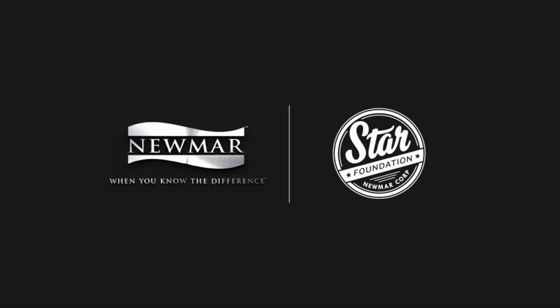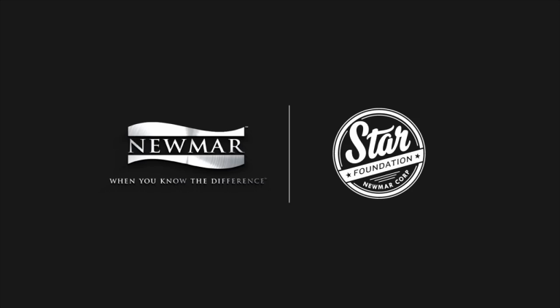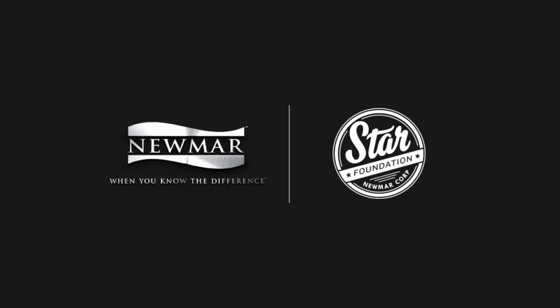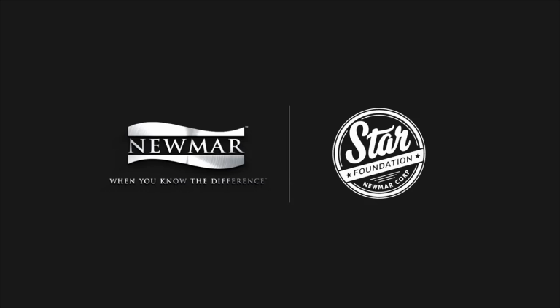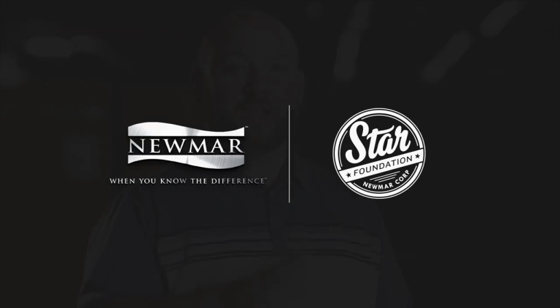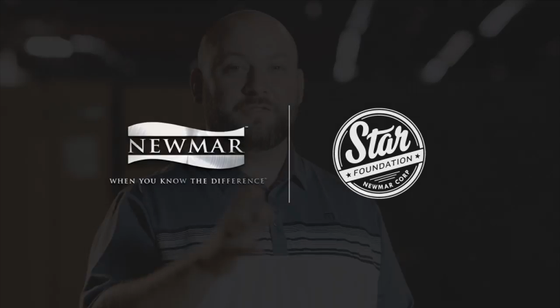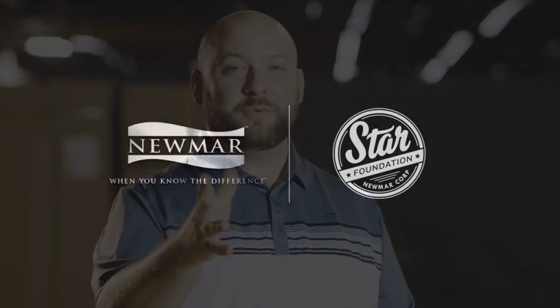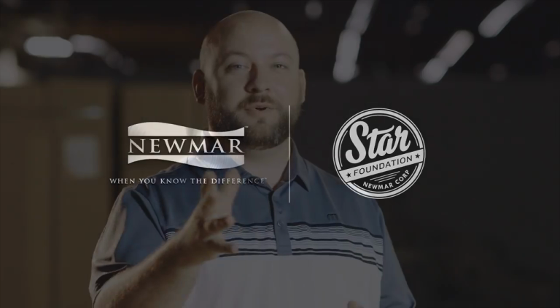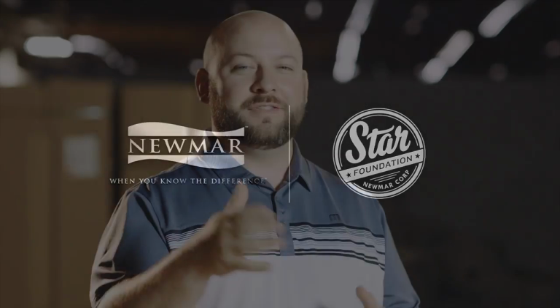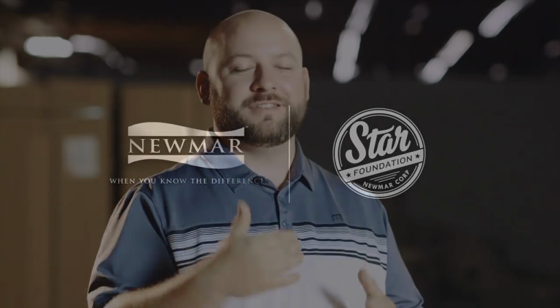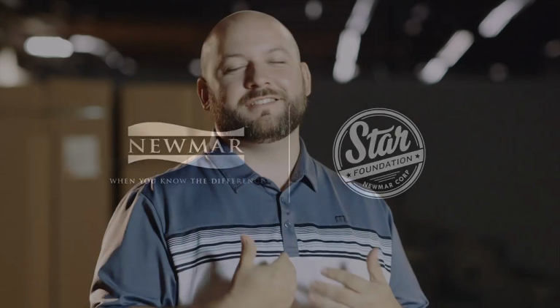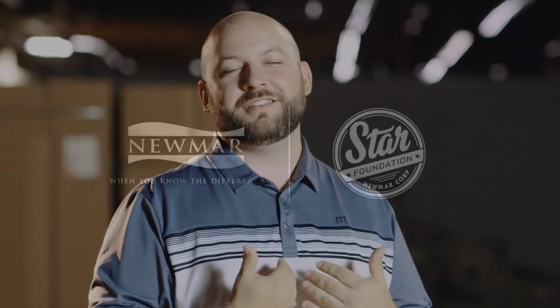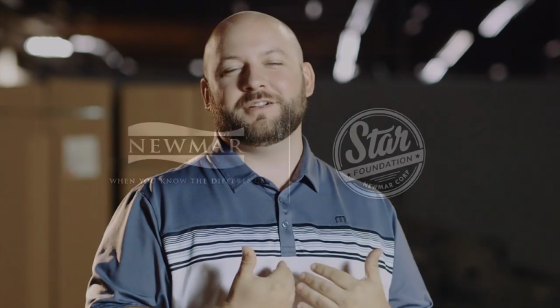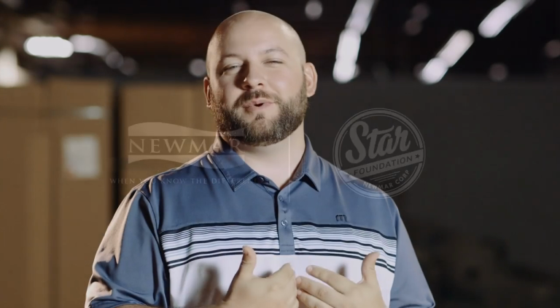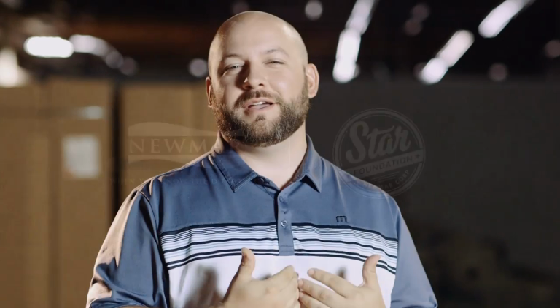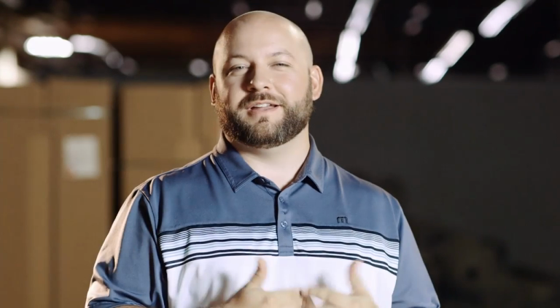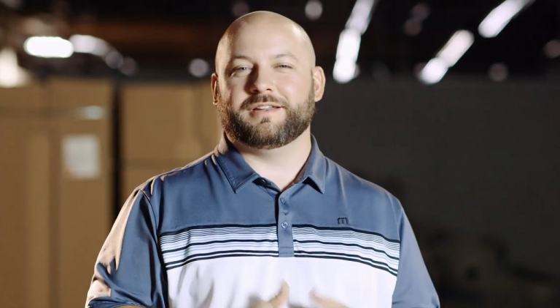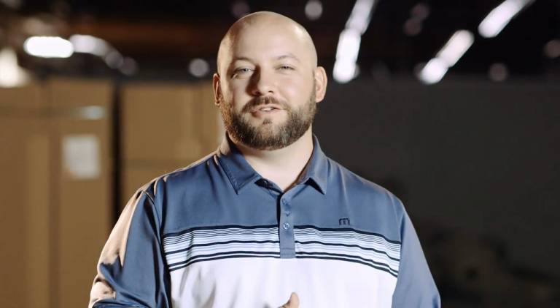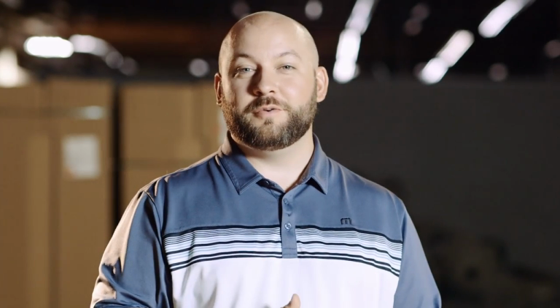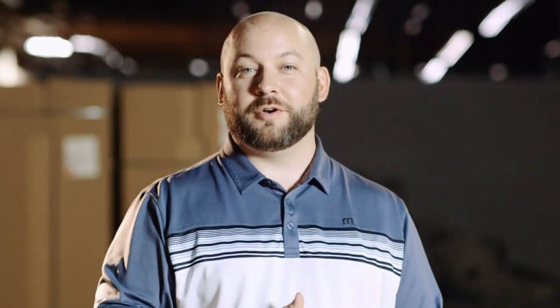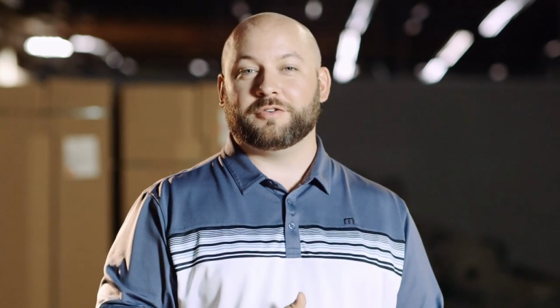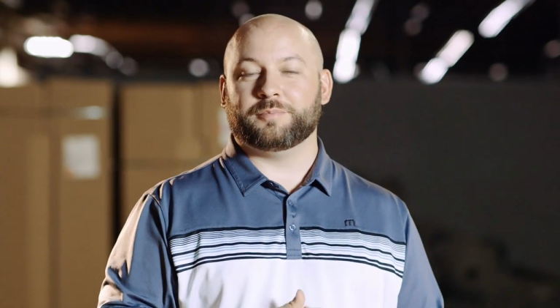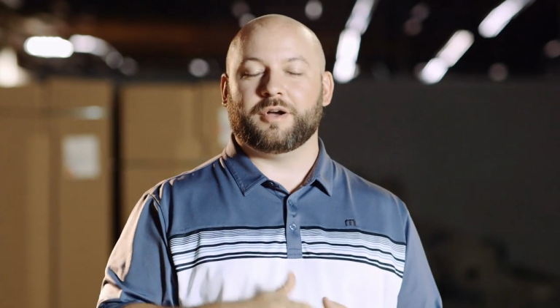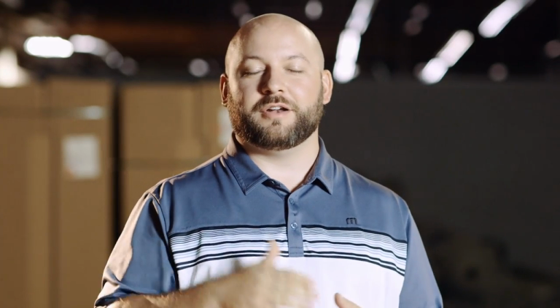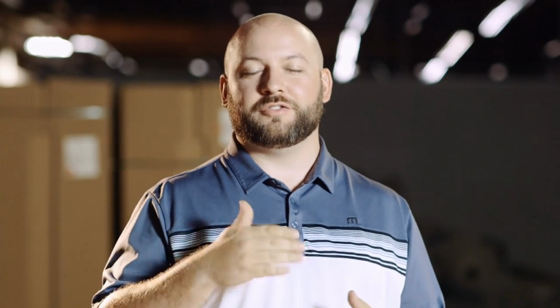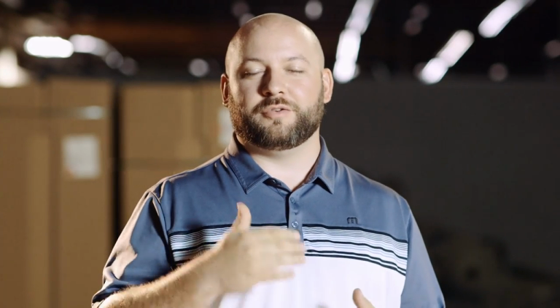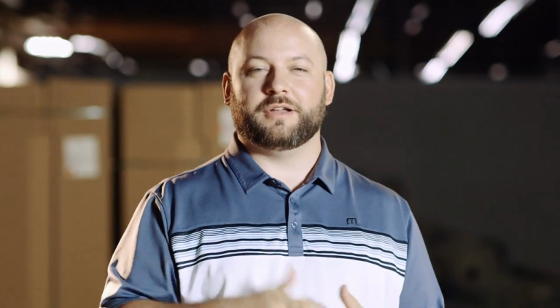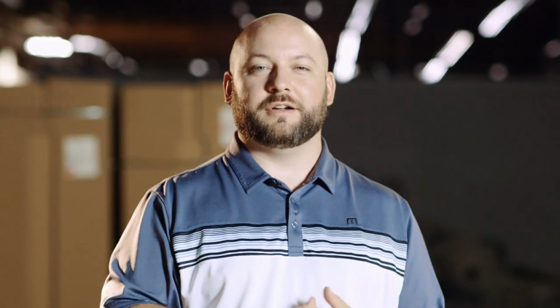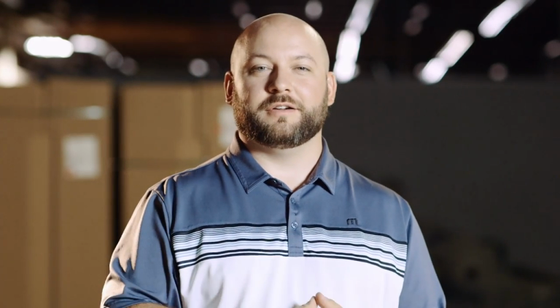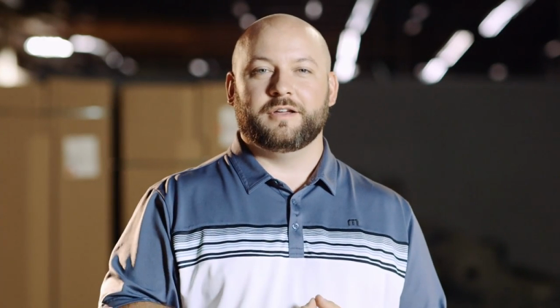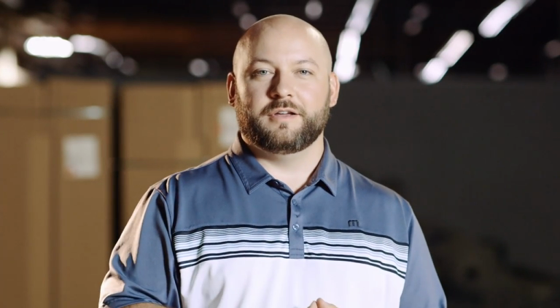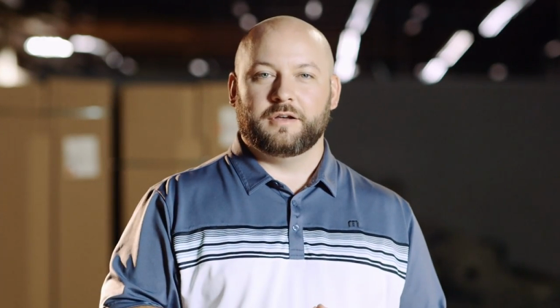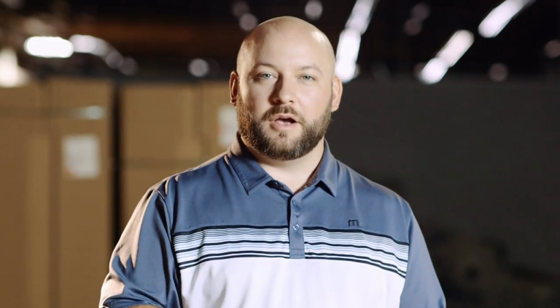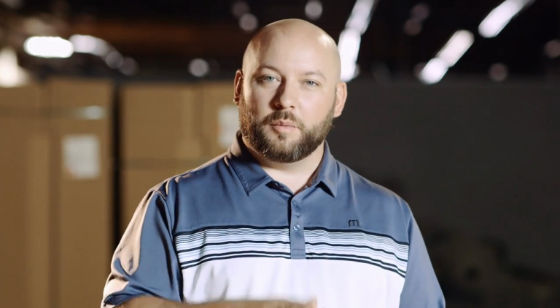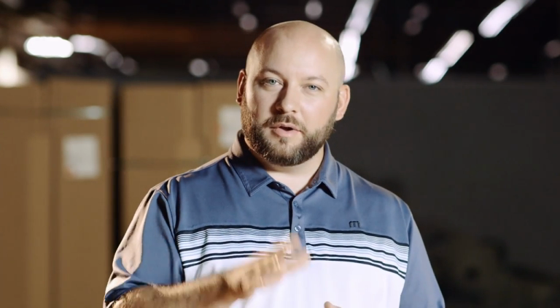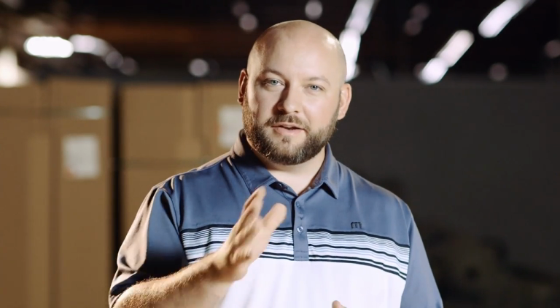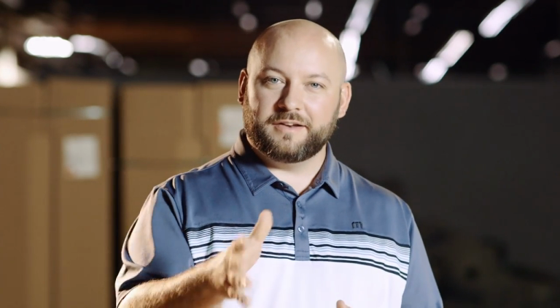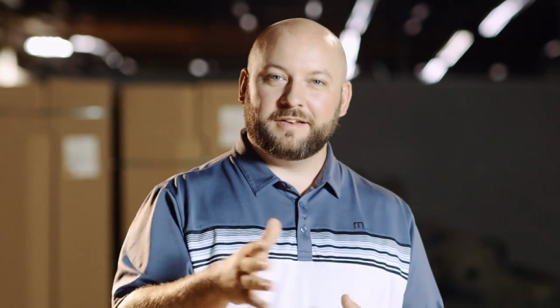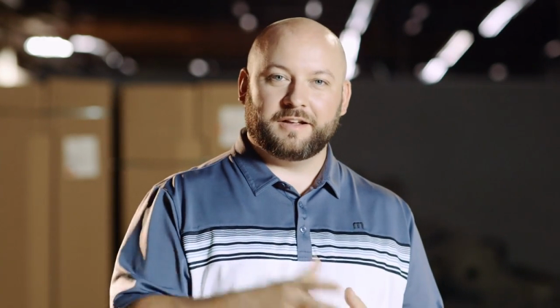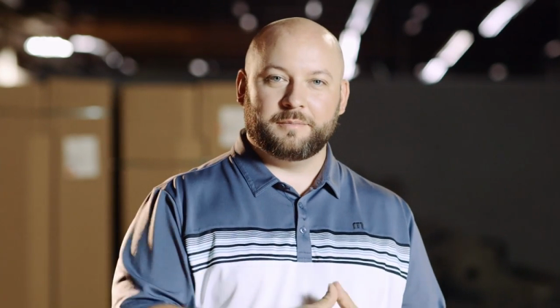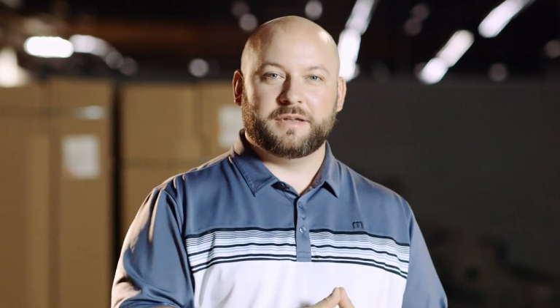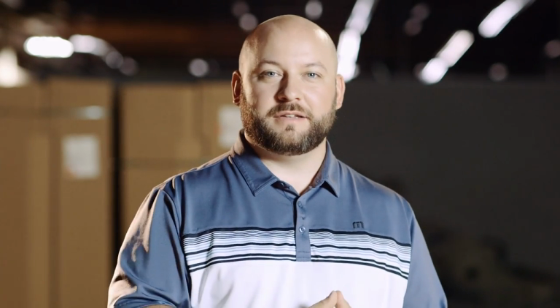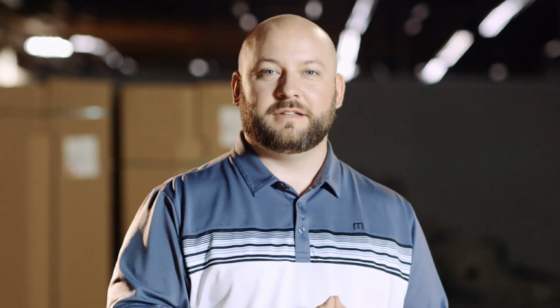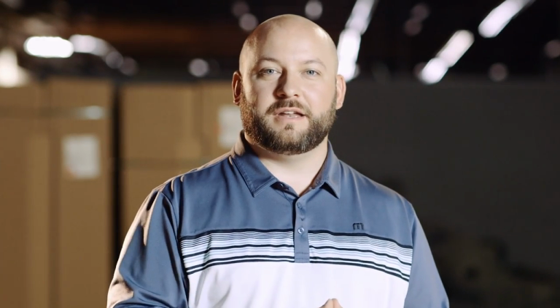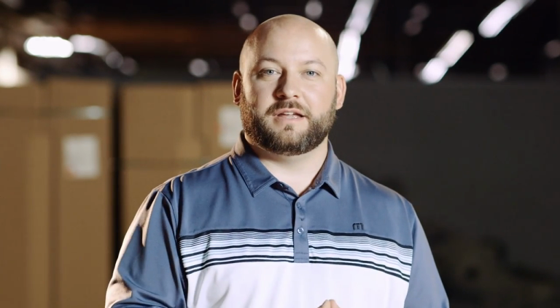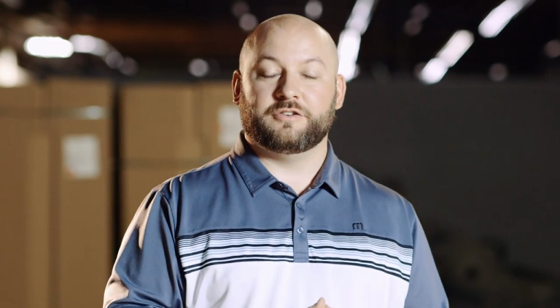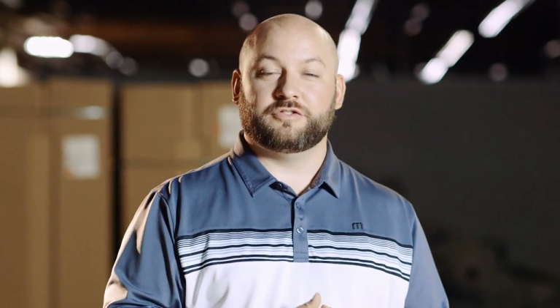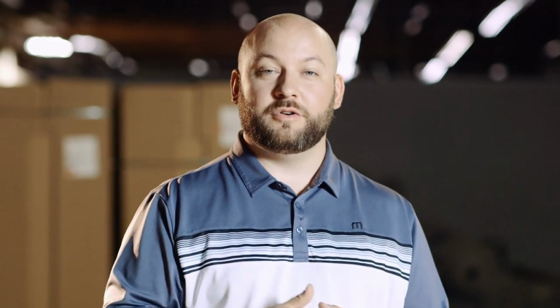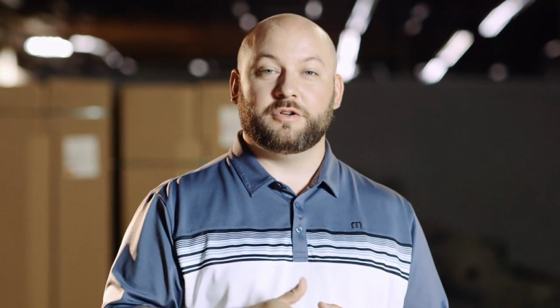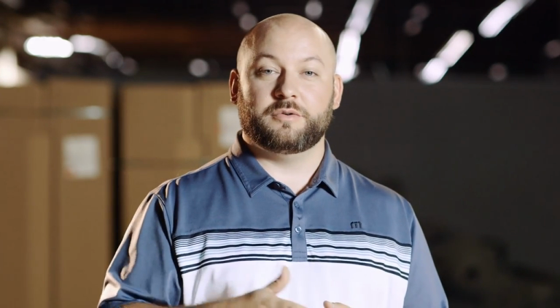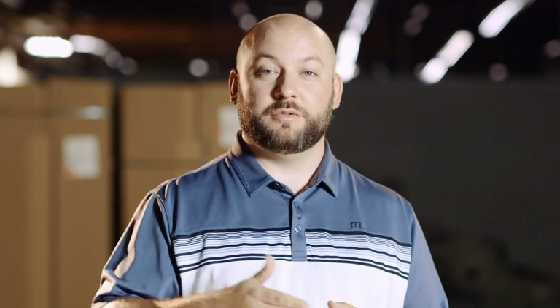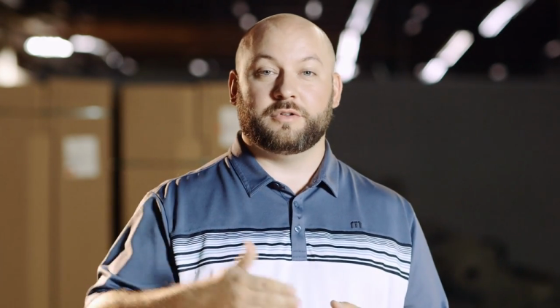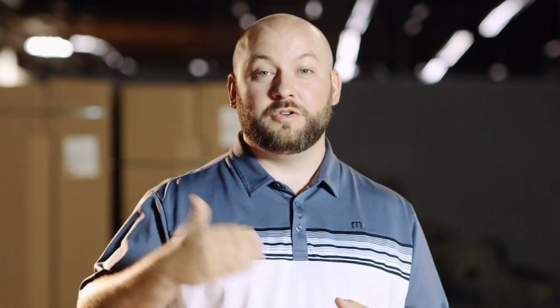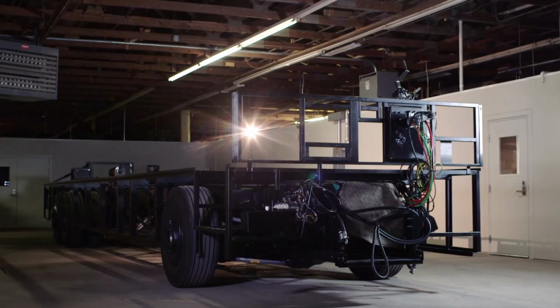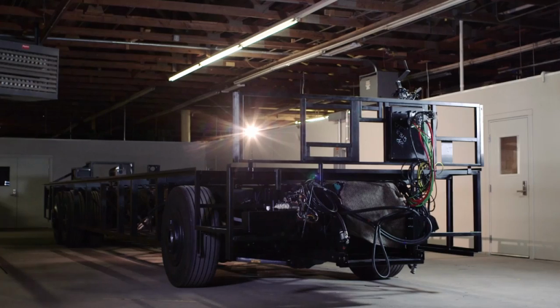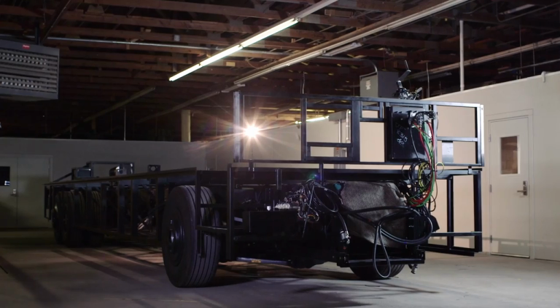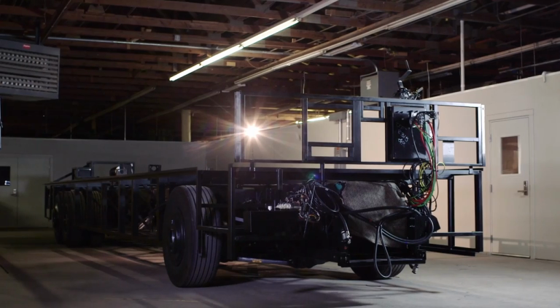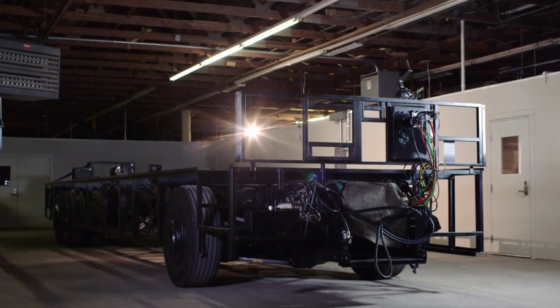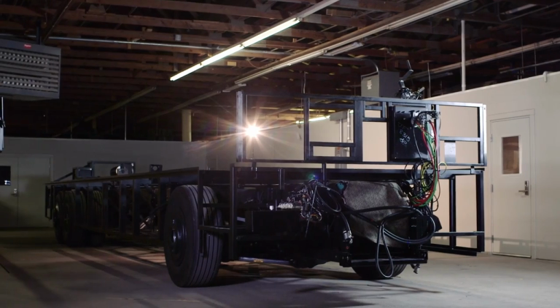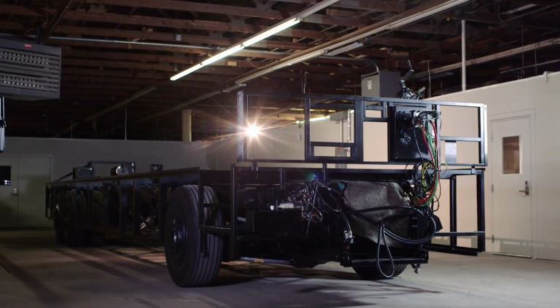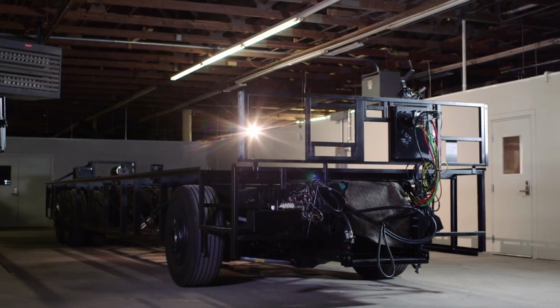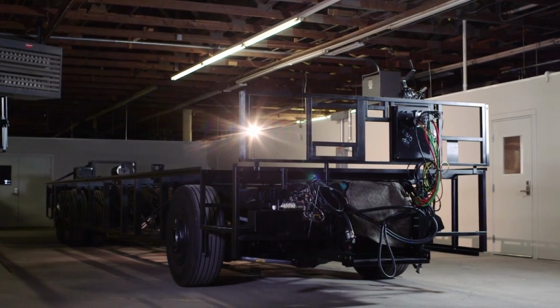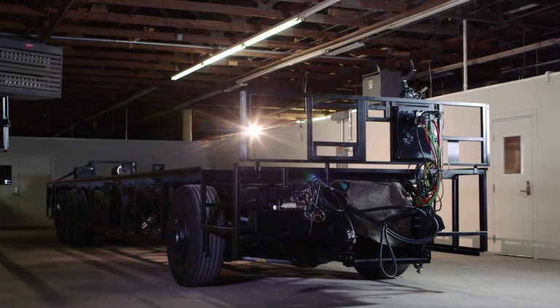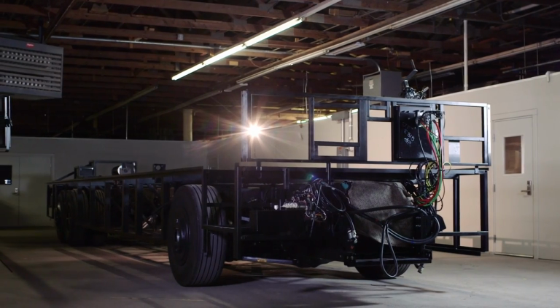Hey everyone, this is Nick Whitehead, Newmar's product trainer. I wanted to take a minute today to show you the Newmar Star Foundation.